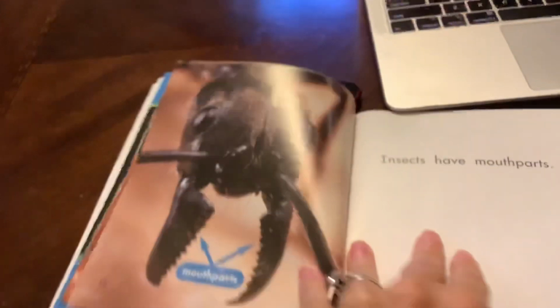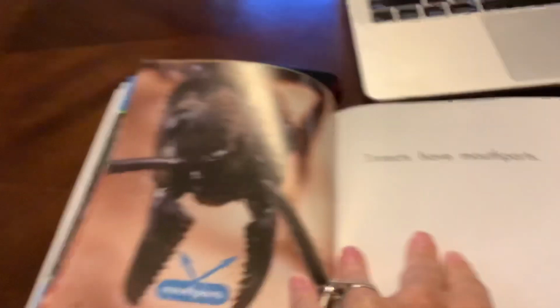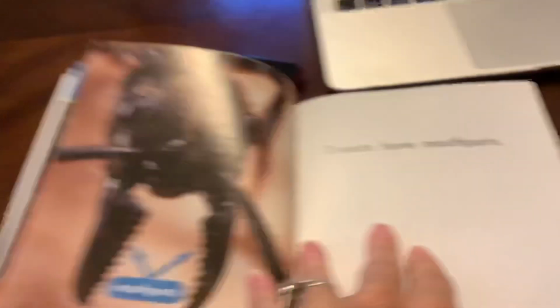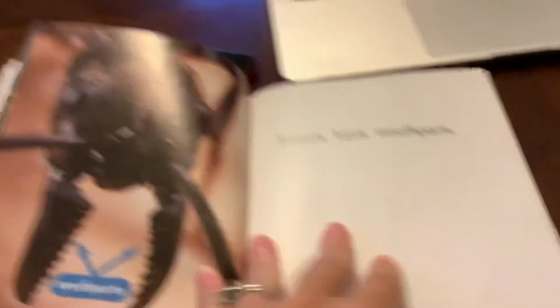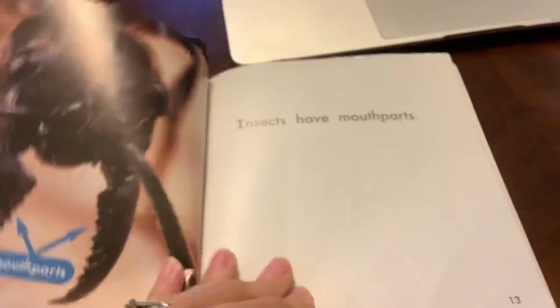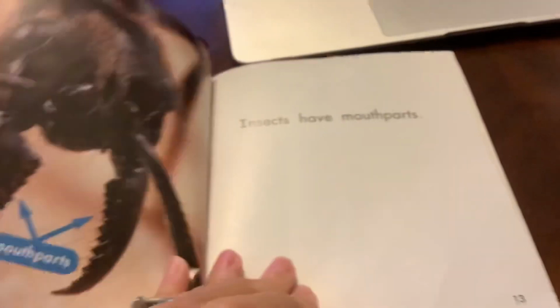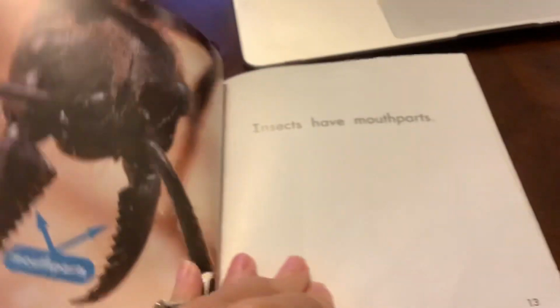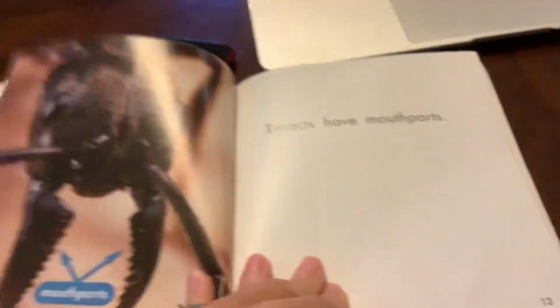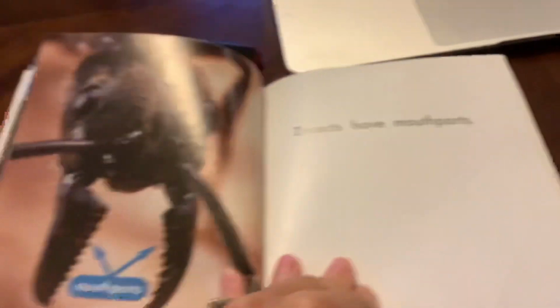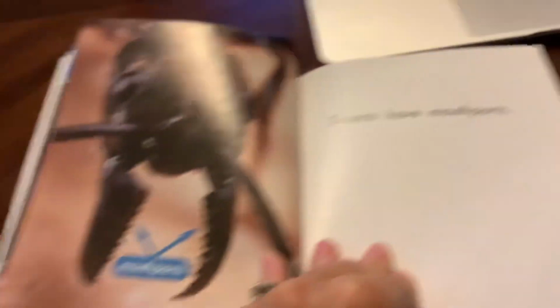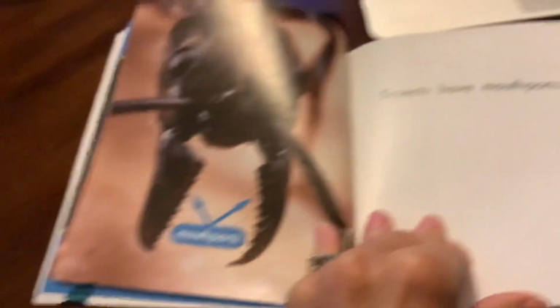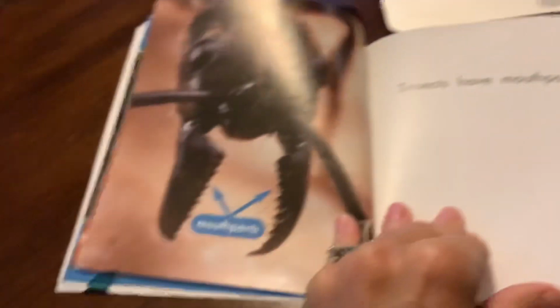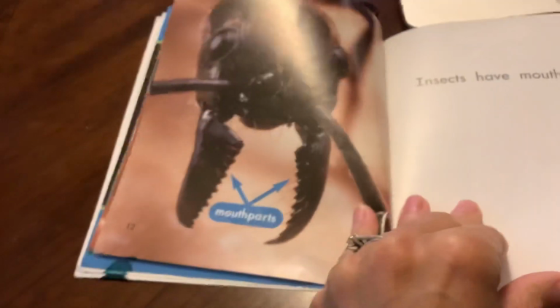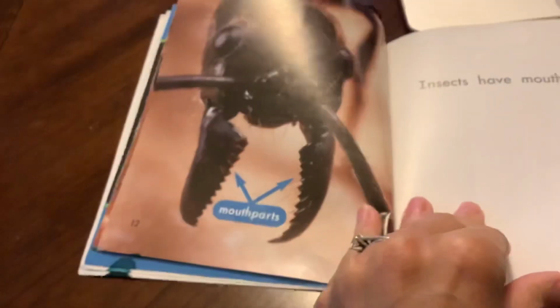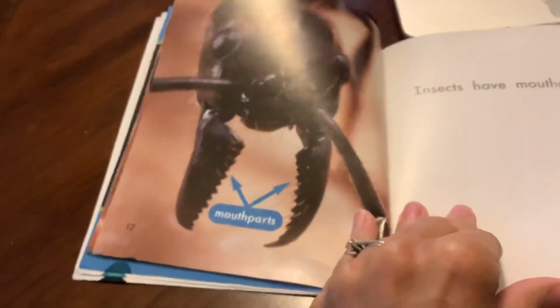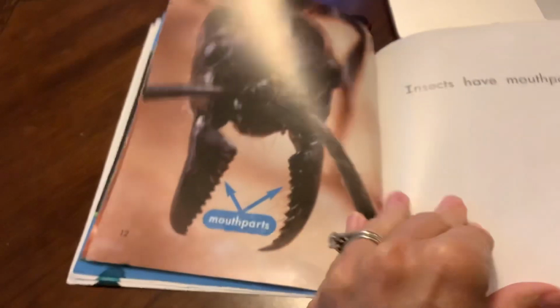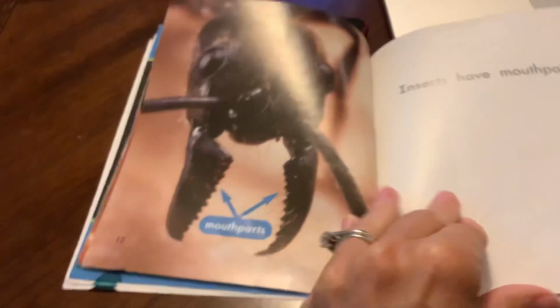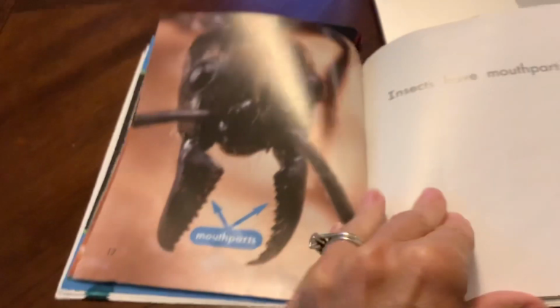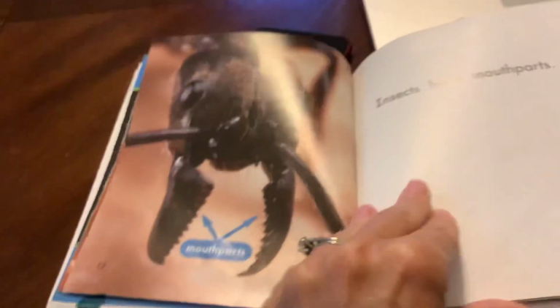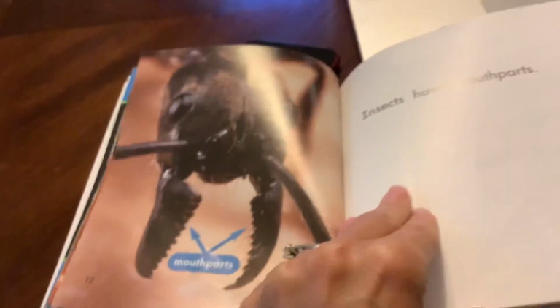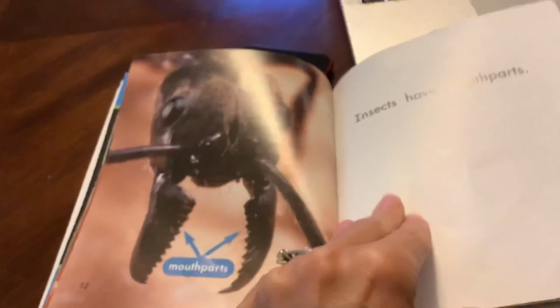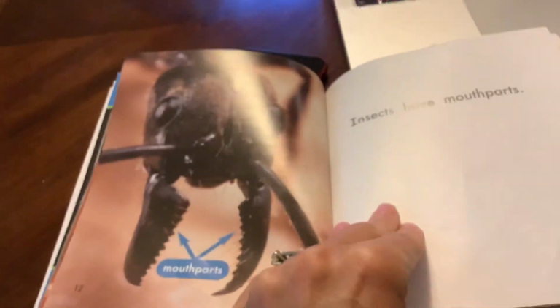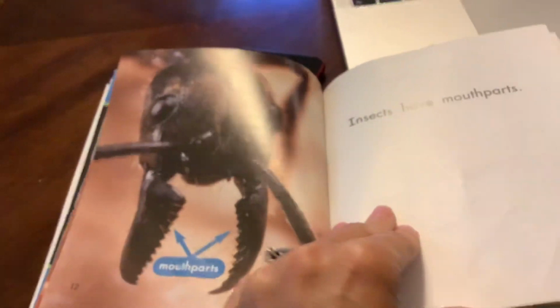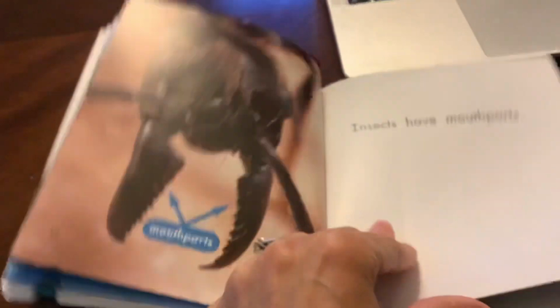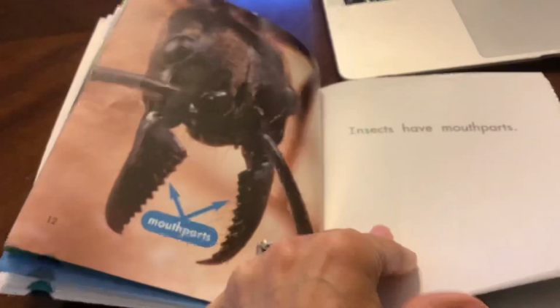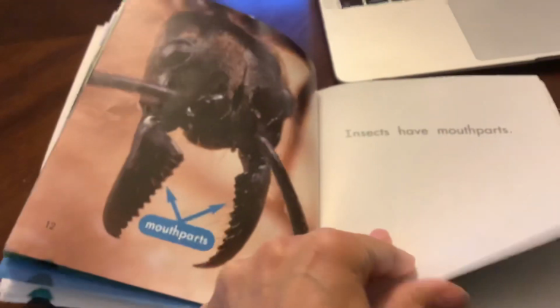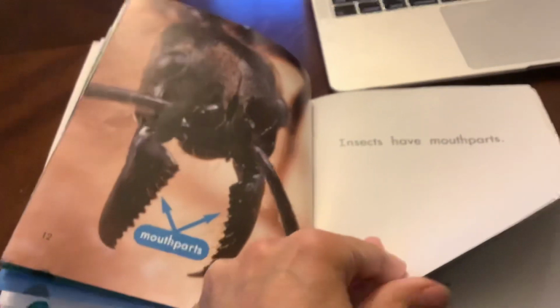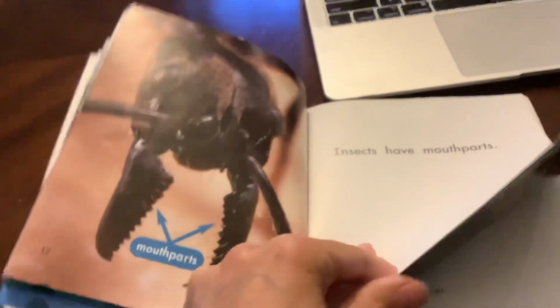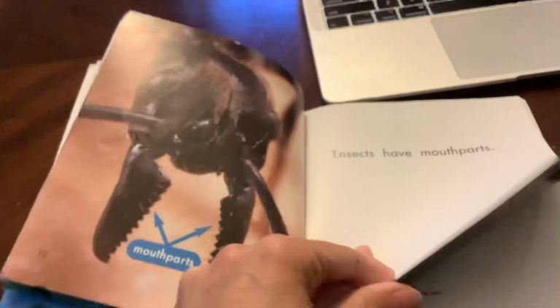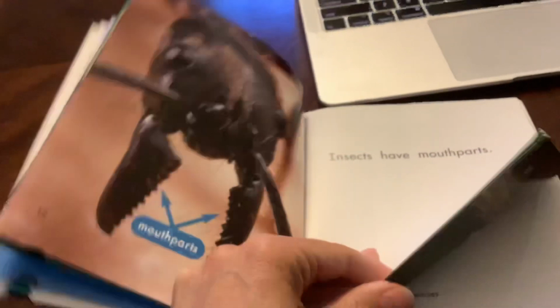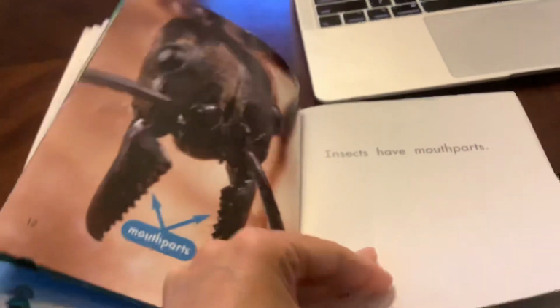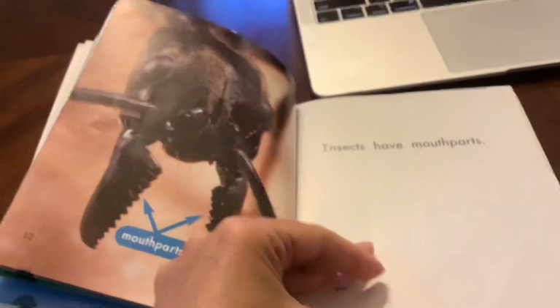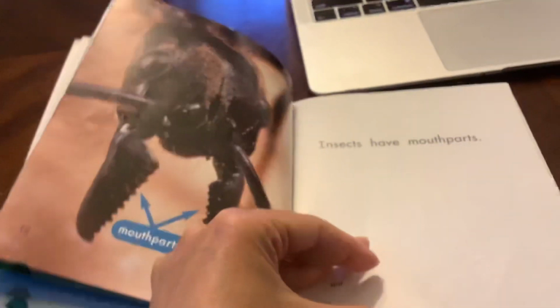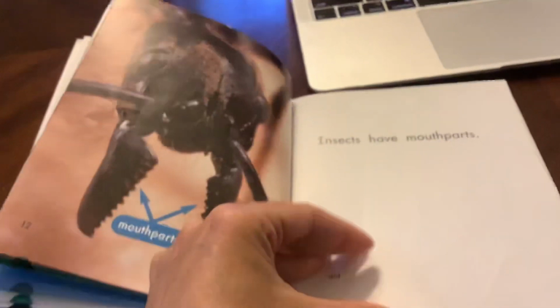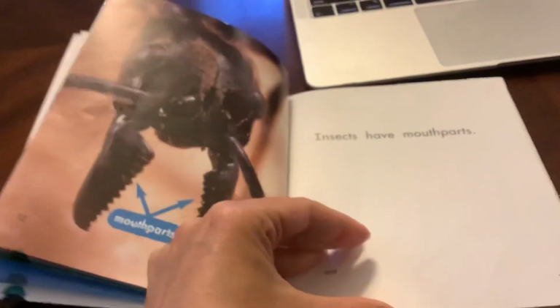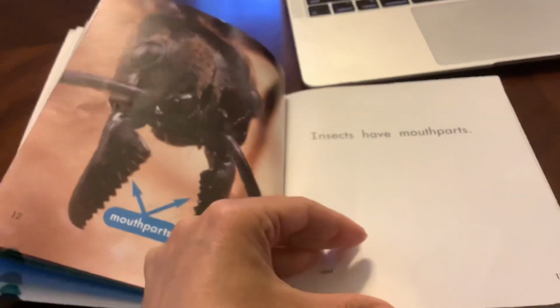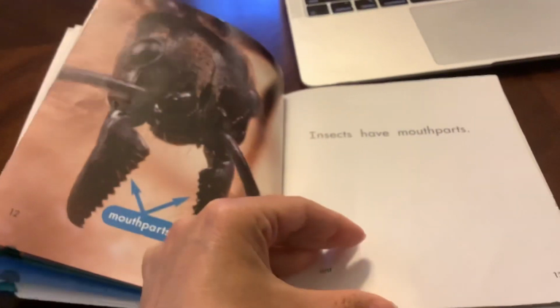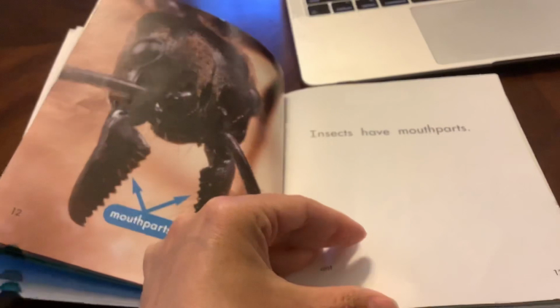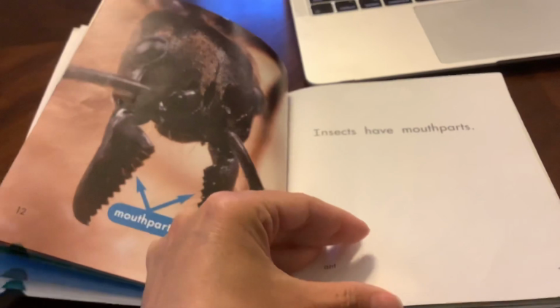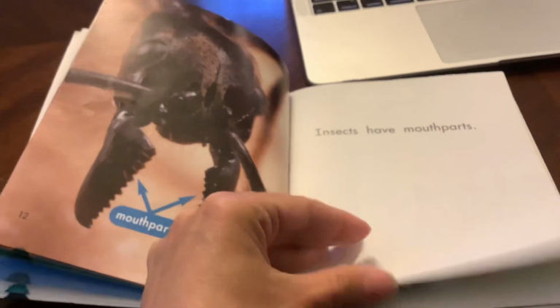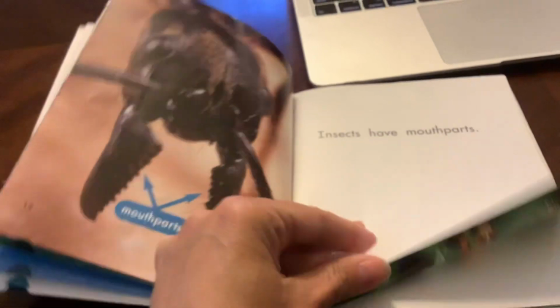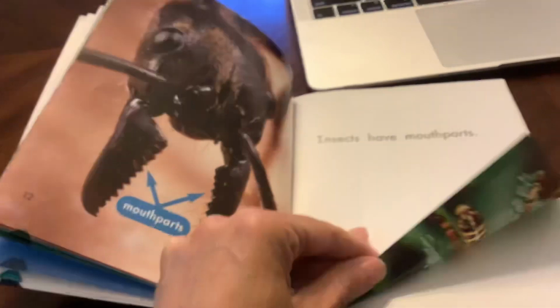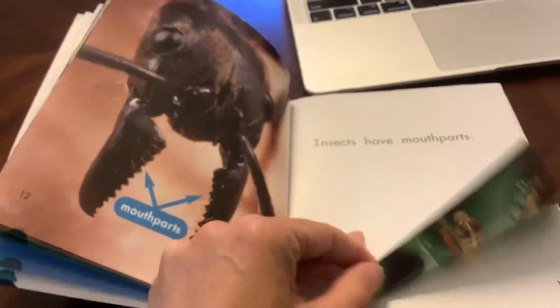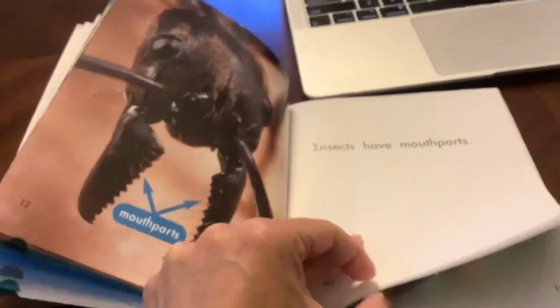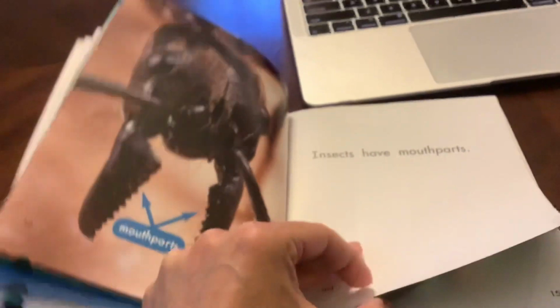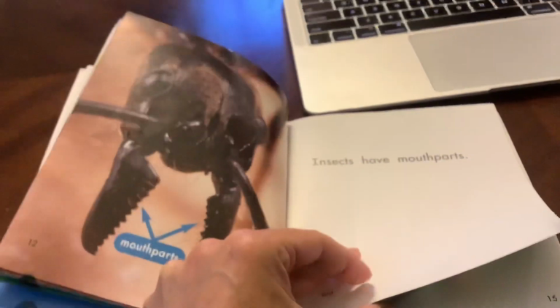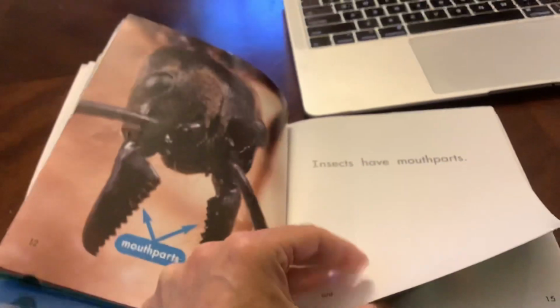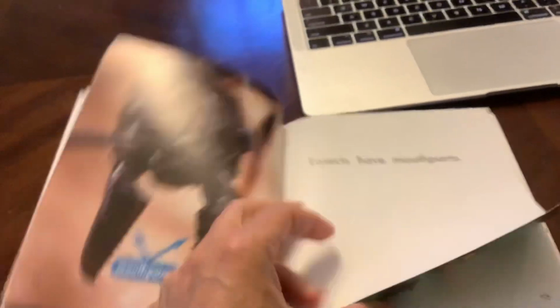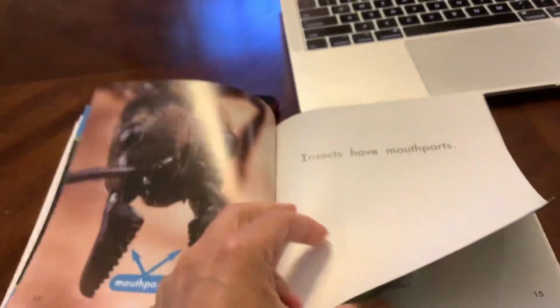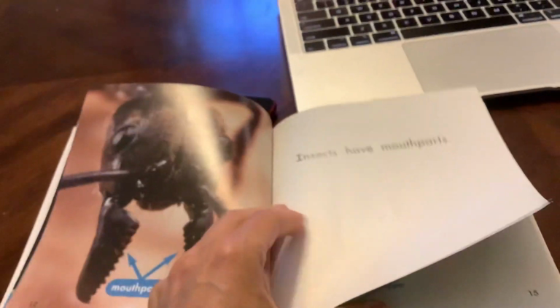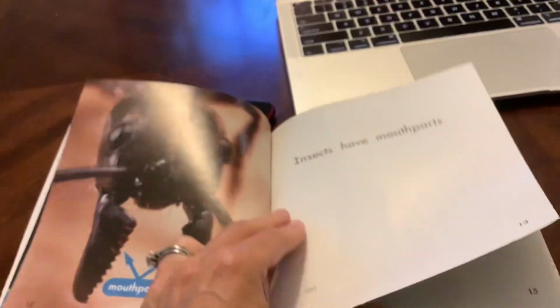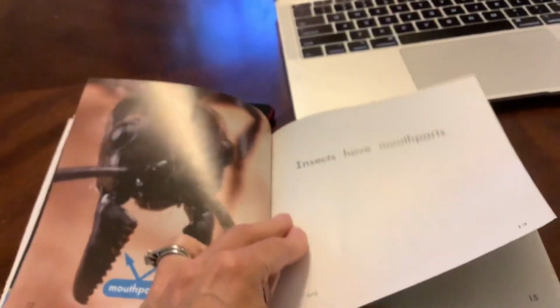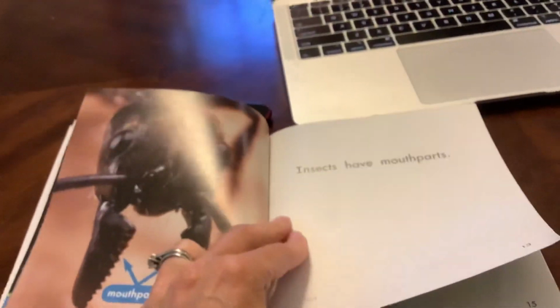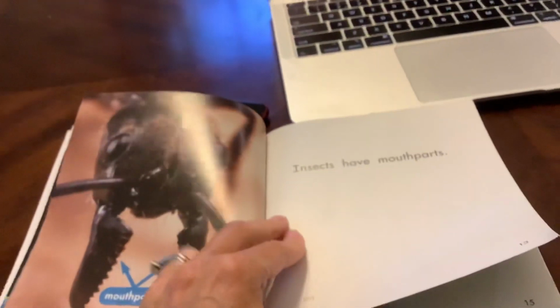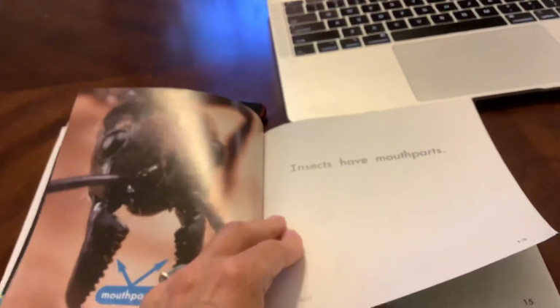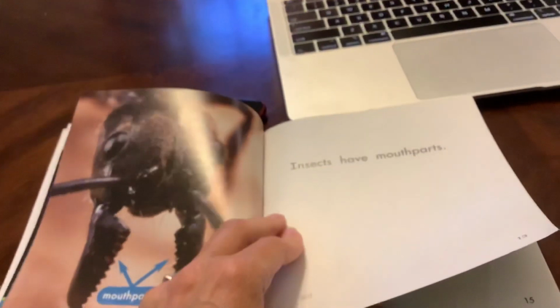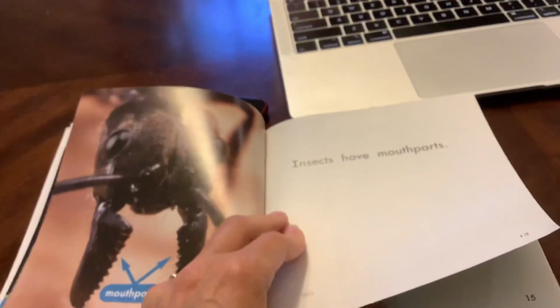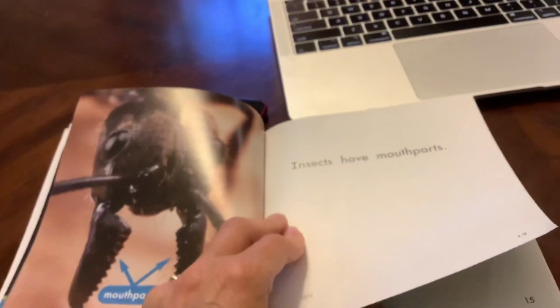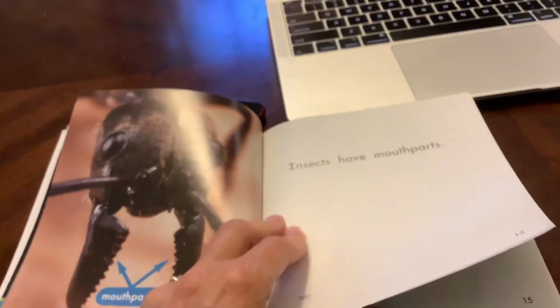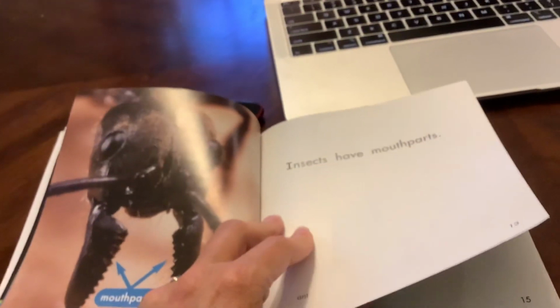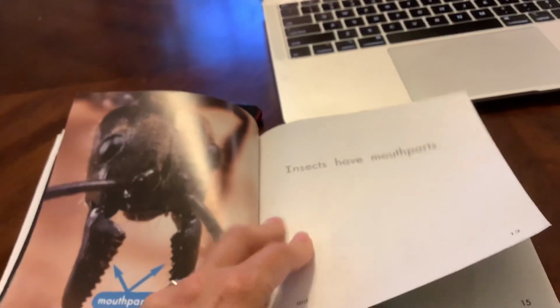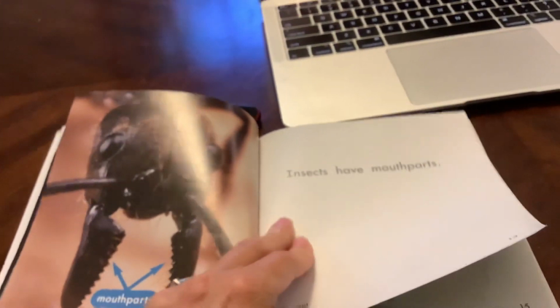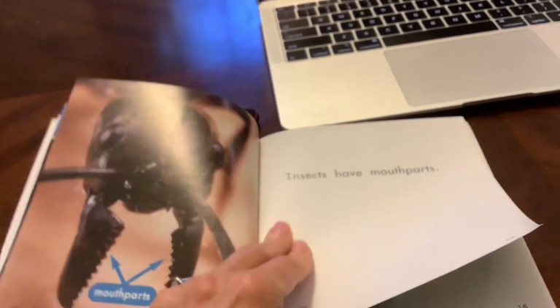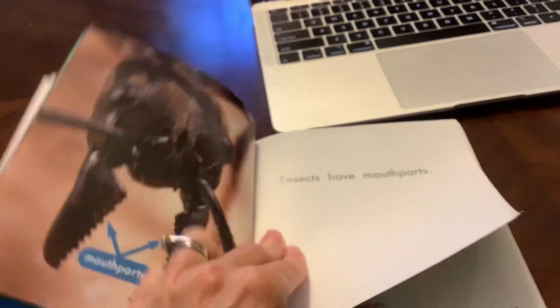Insects also have mouth parts. Those look kind of creepy — that's an ant — but they sure do need those to eat.